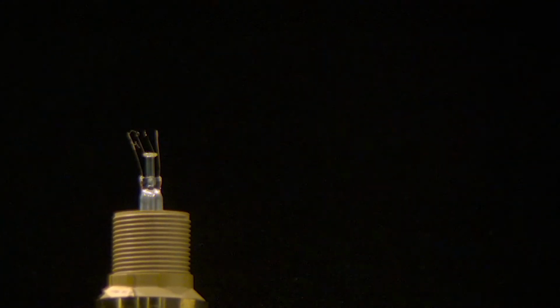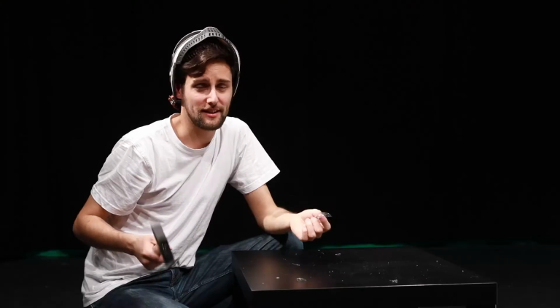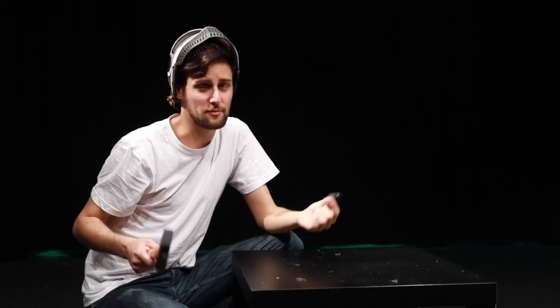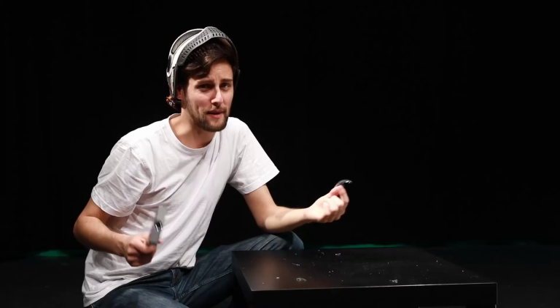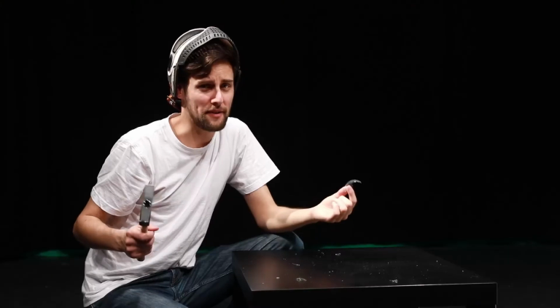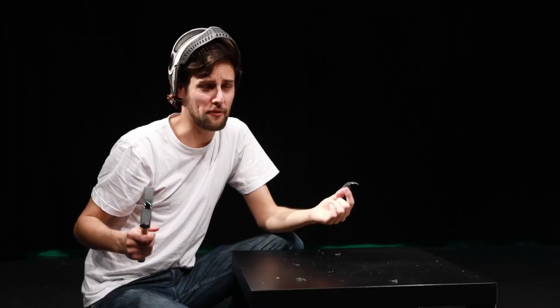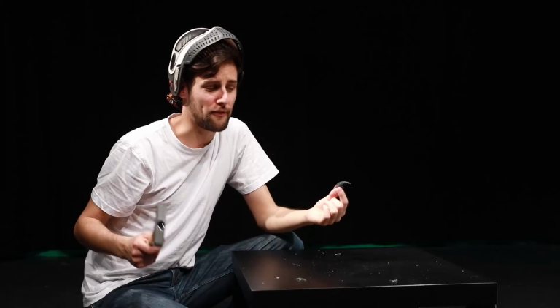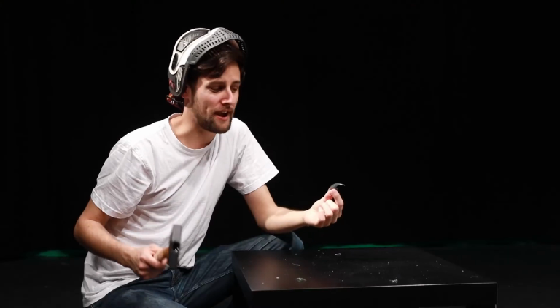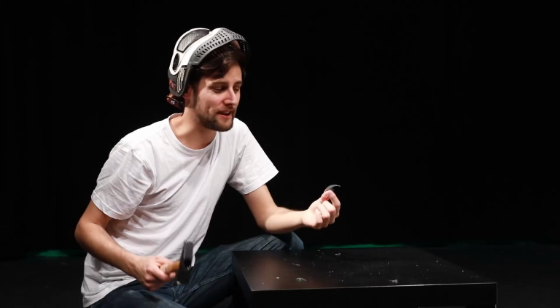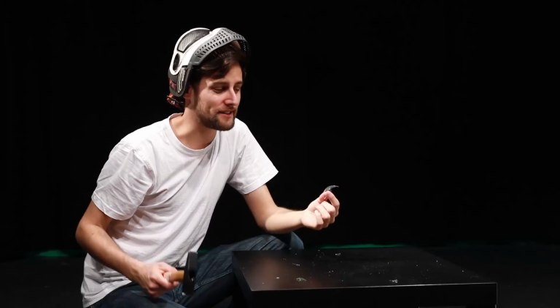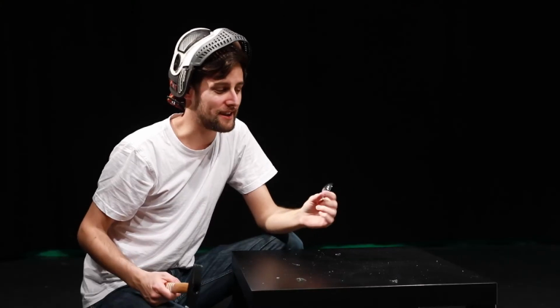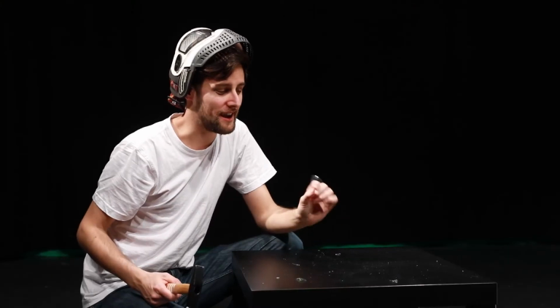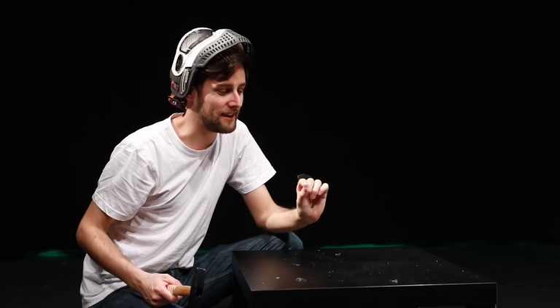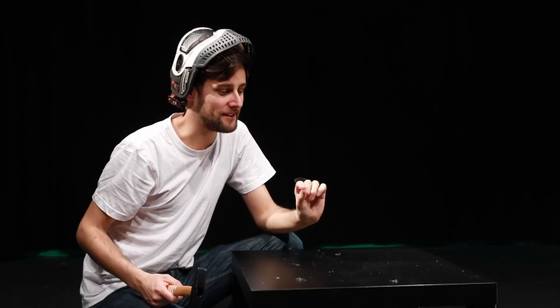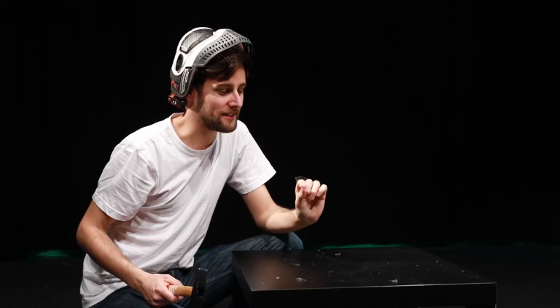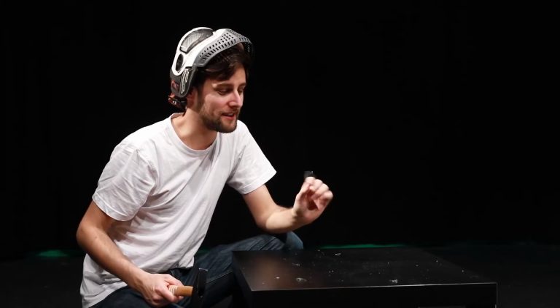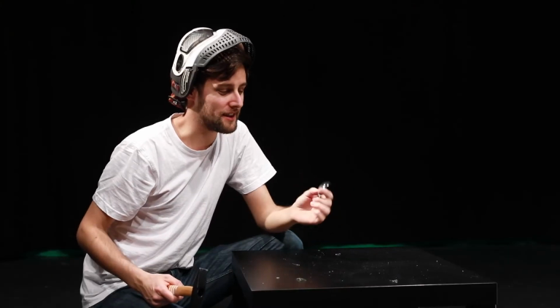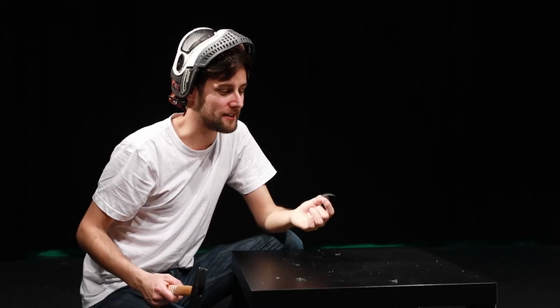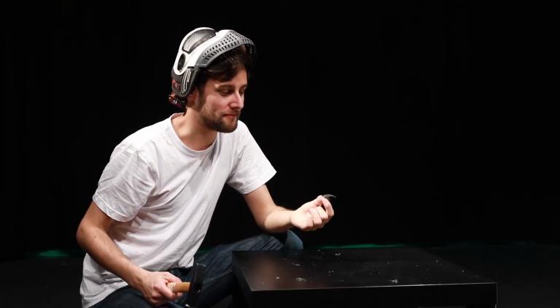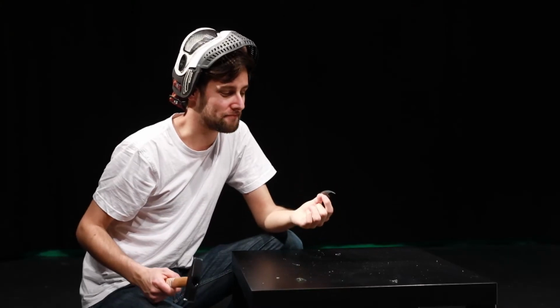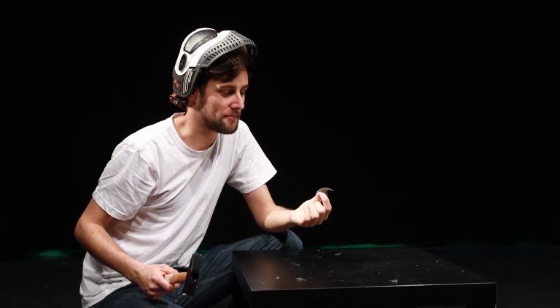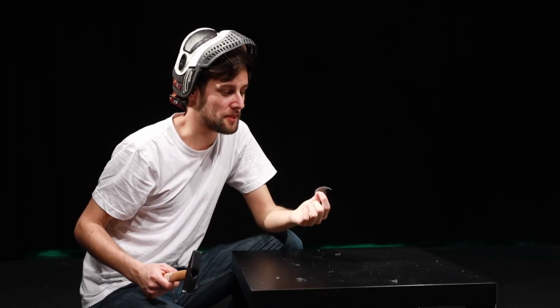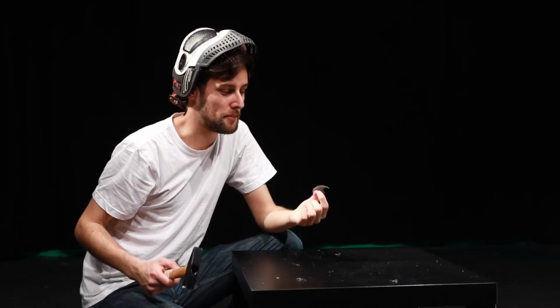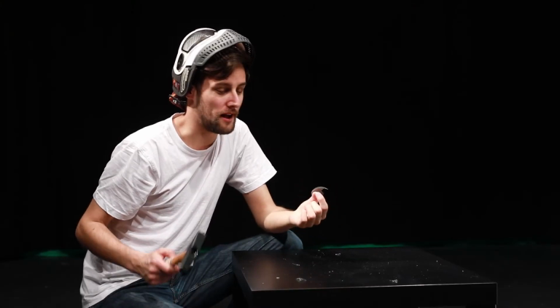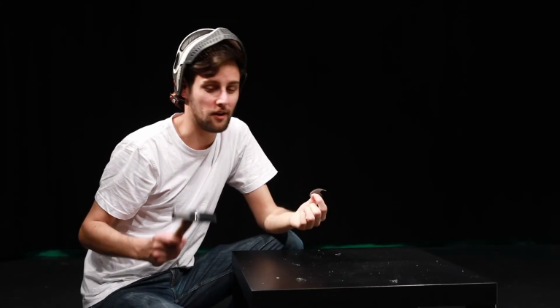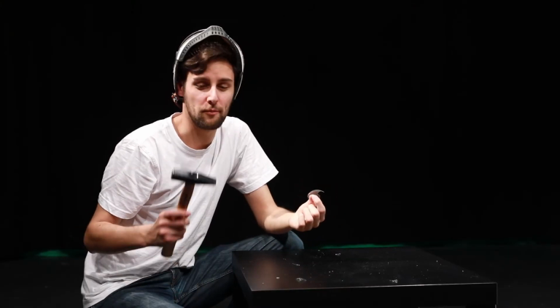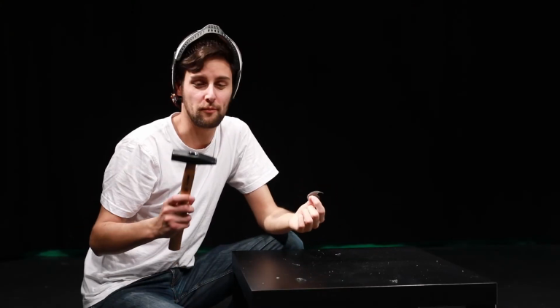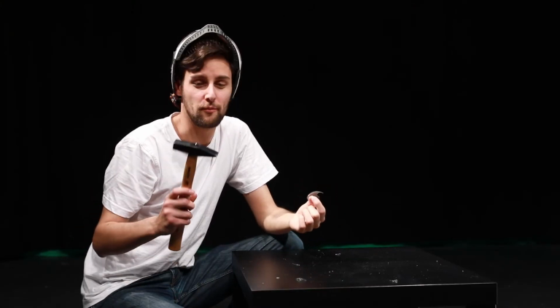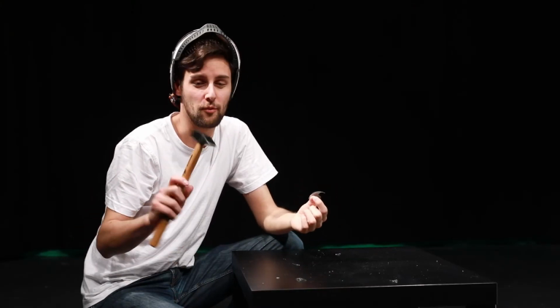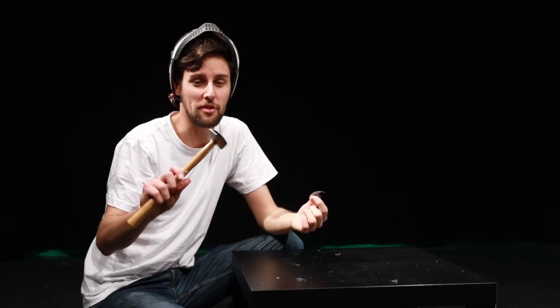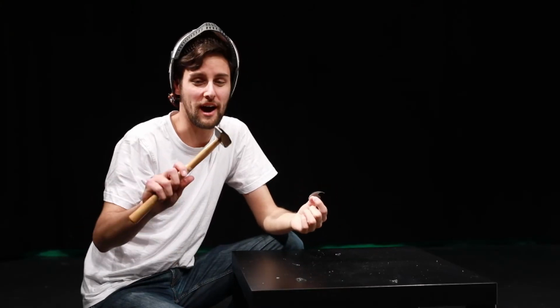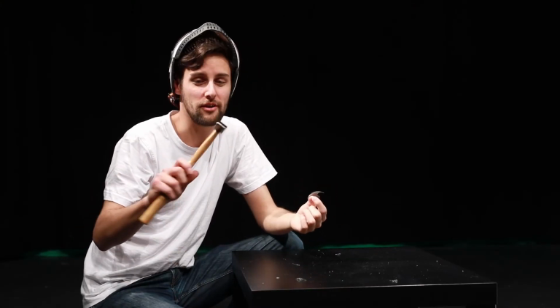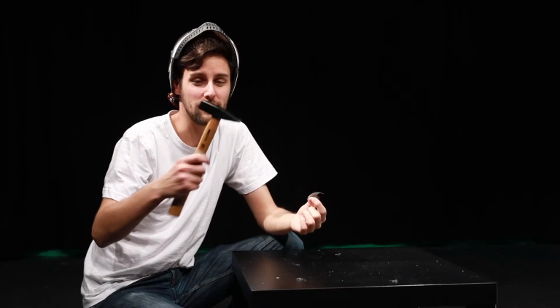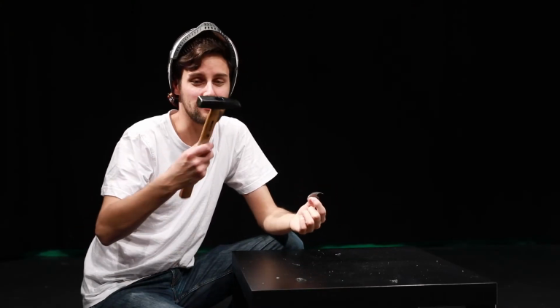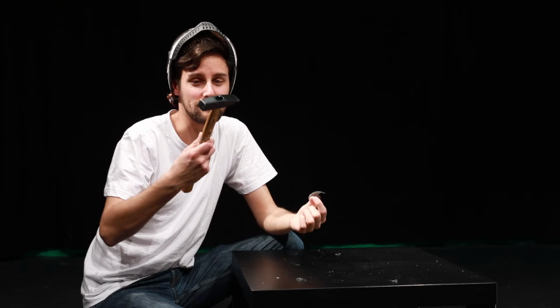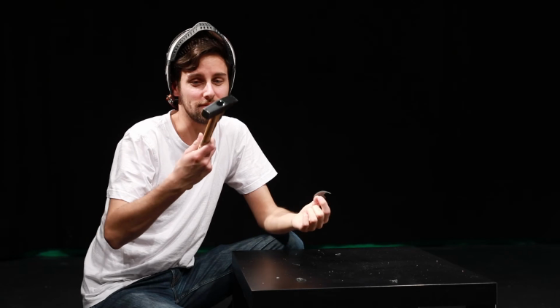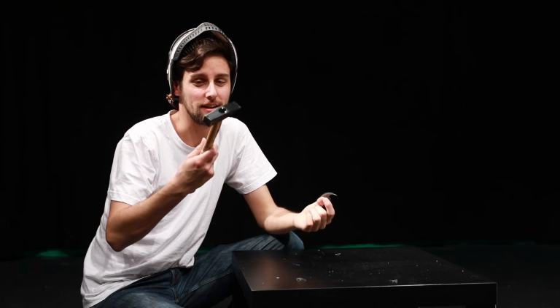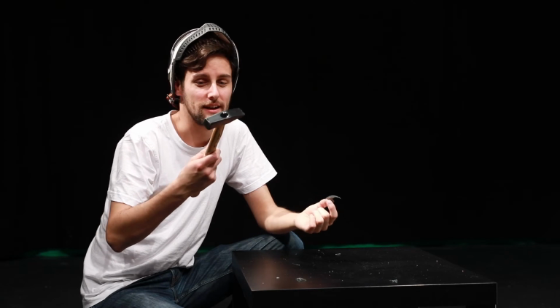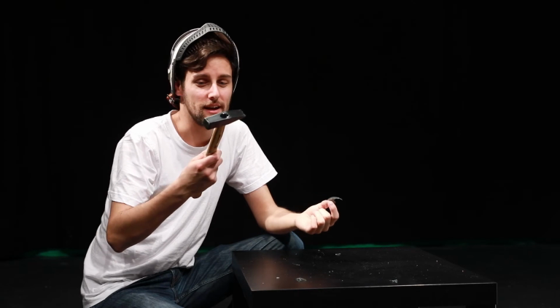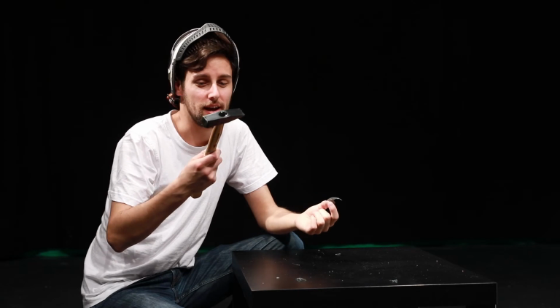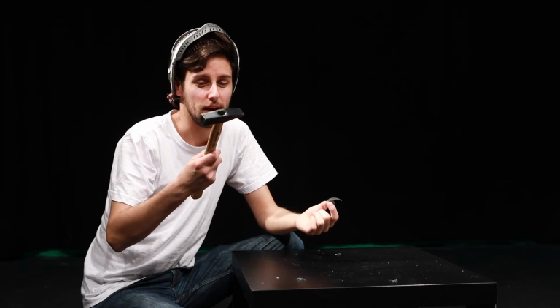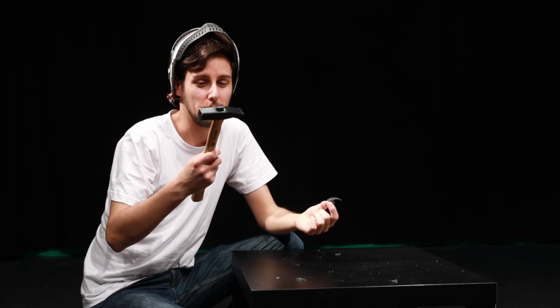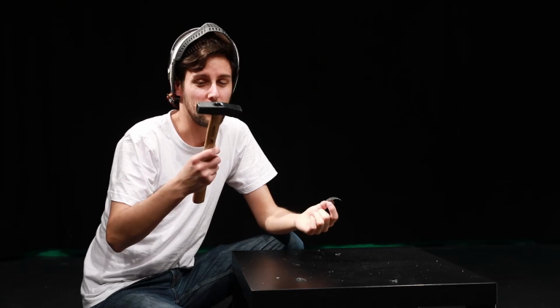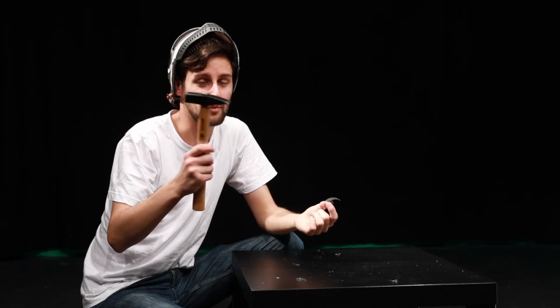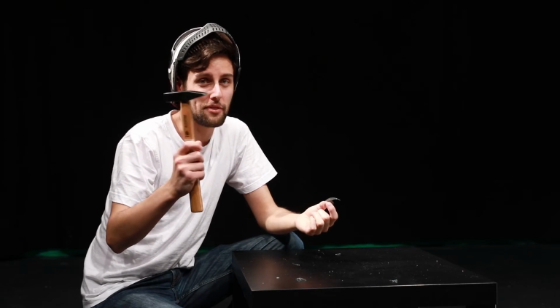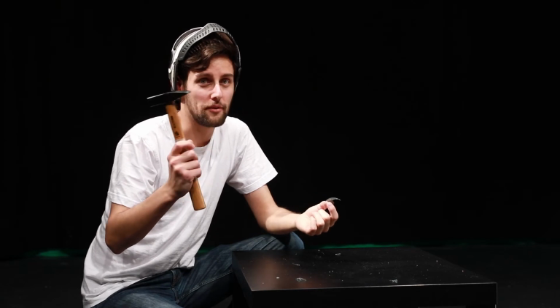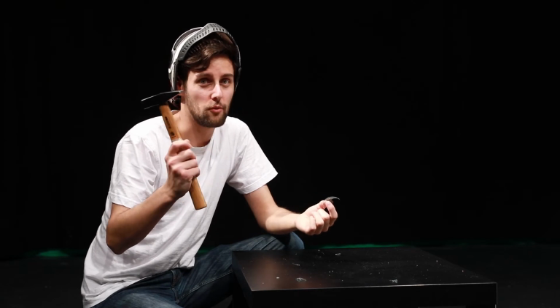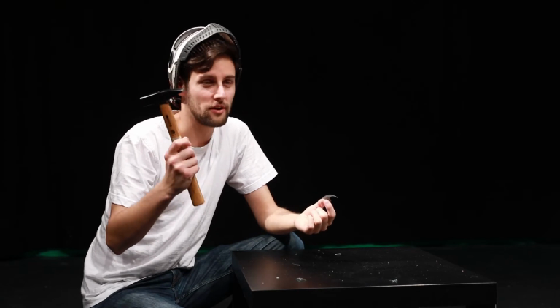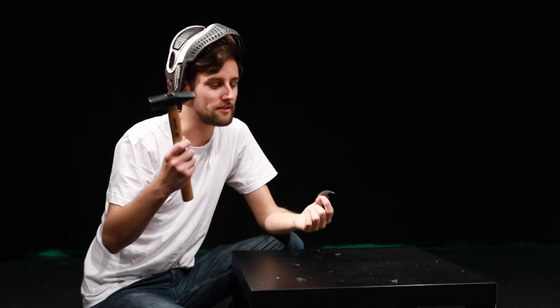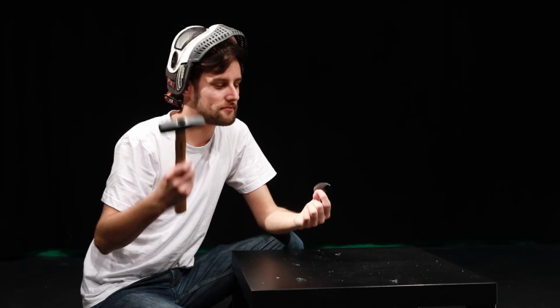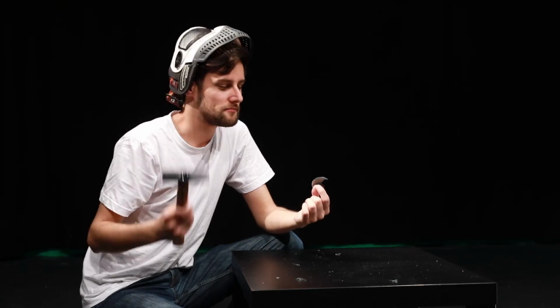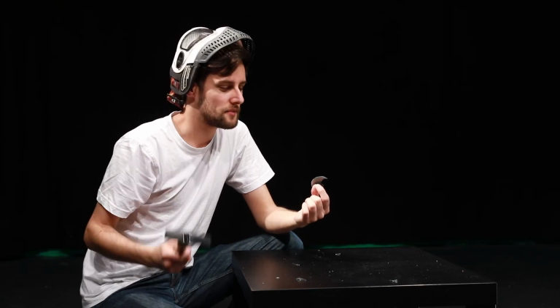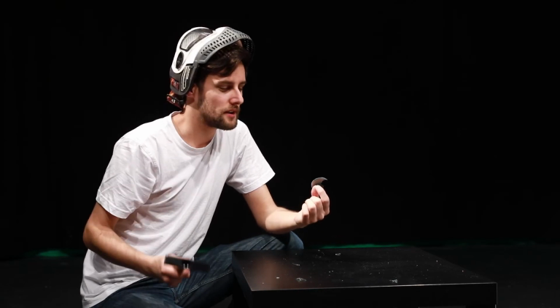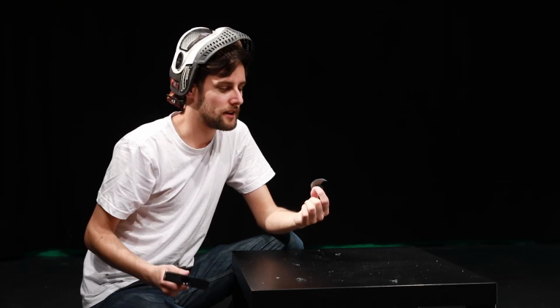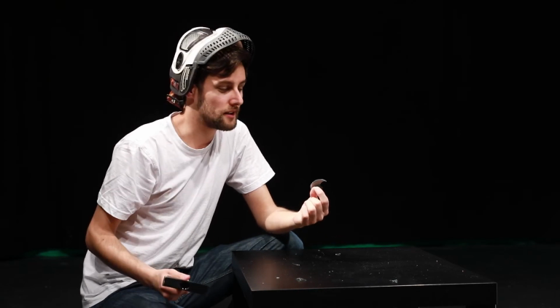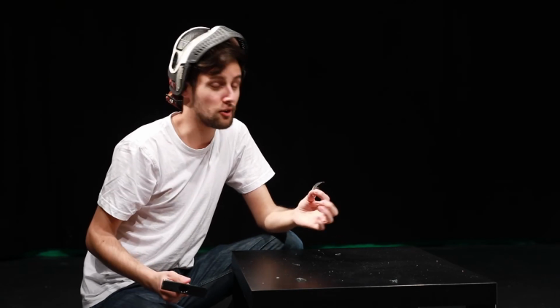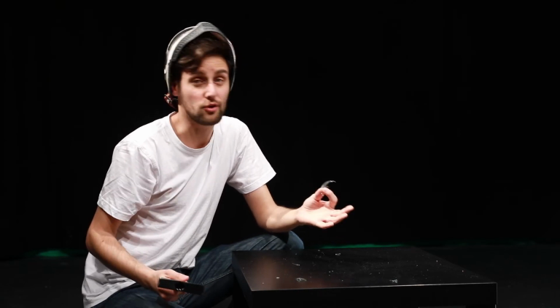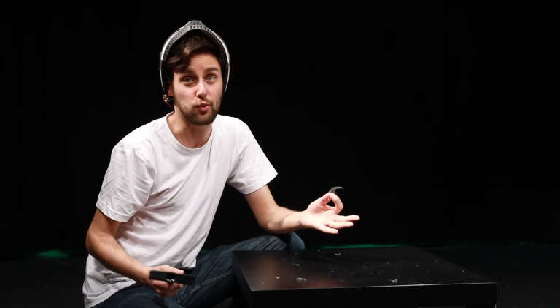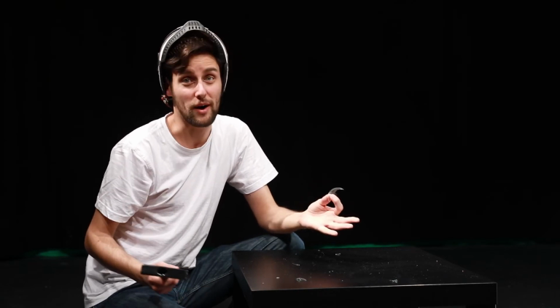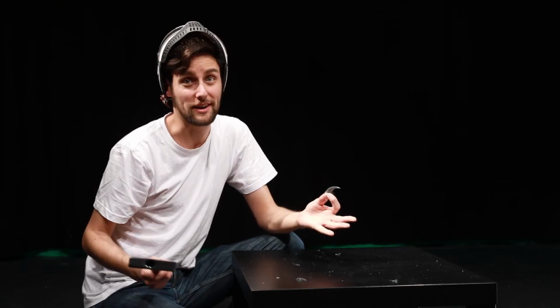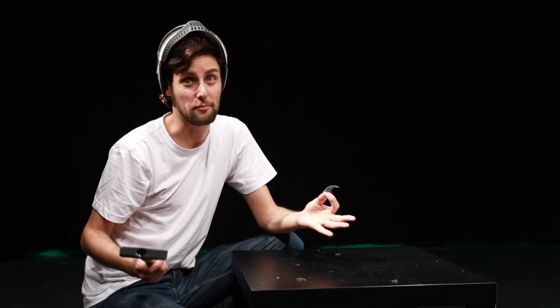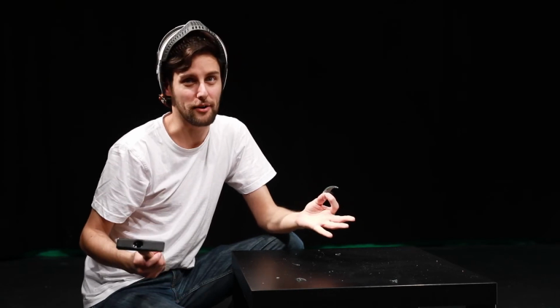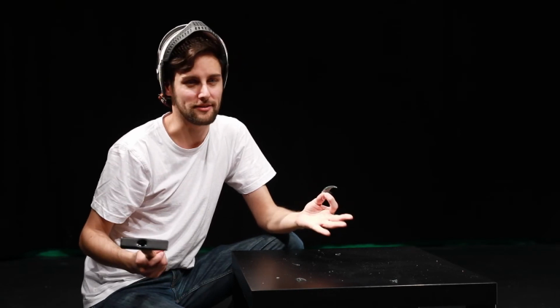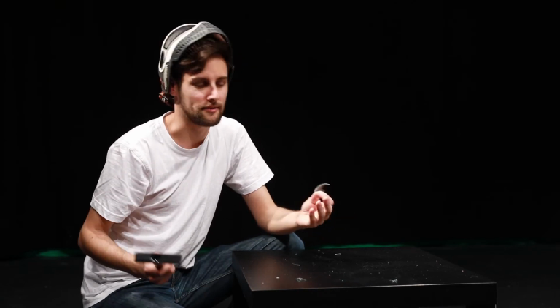Despite the fact I didn't hit the bulb with the iron, but with the wood, it looked quite impressive.